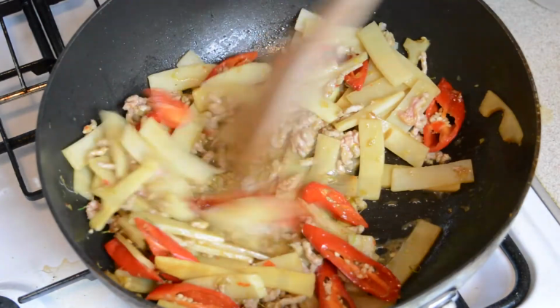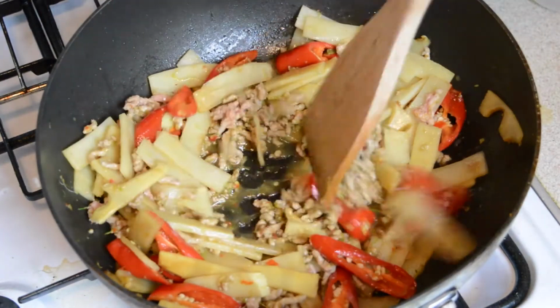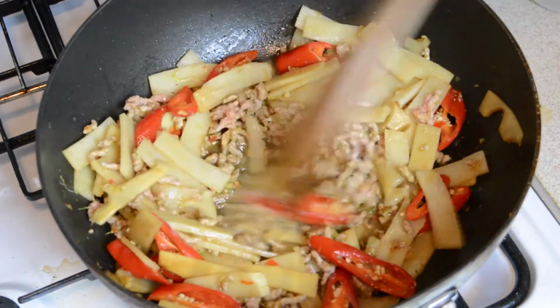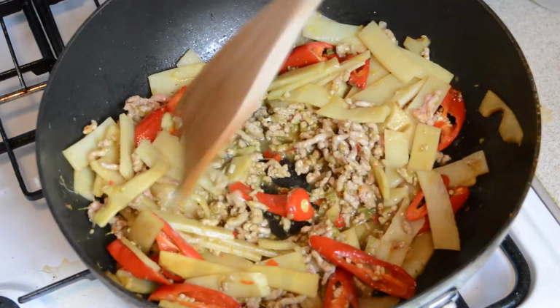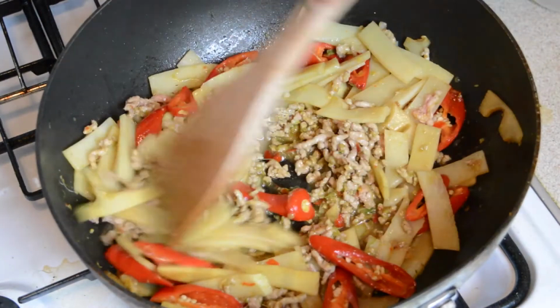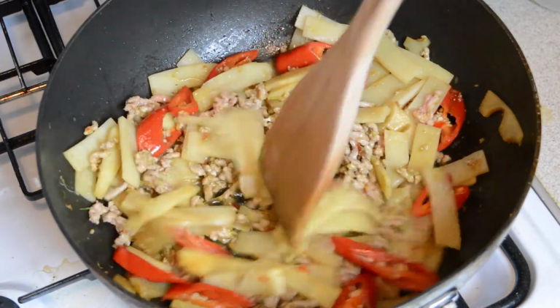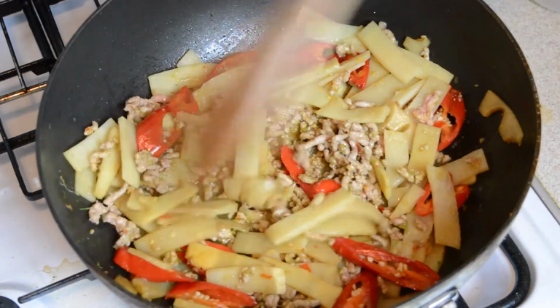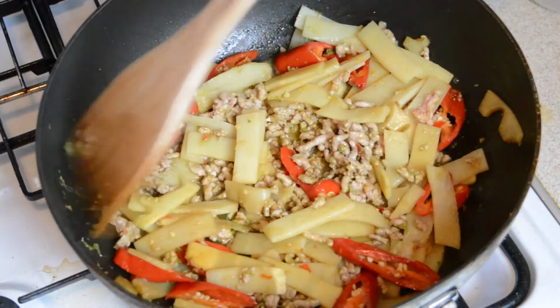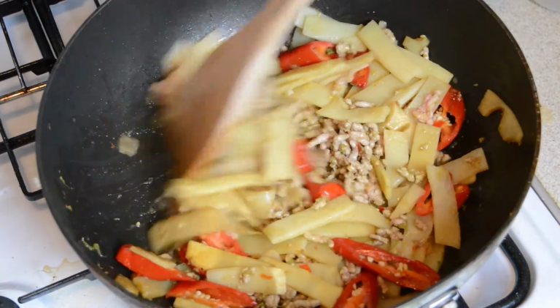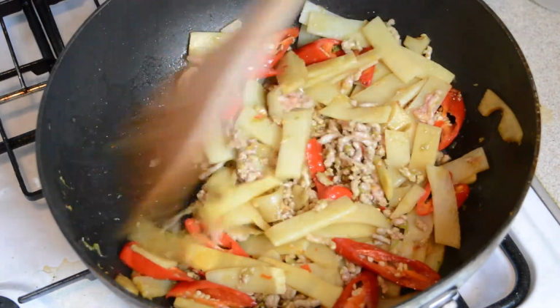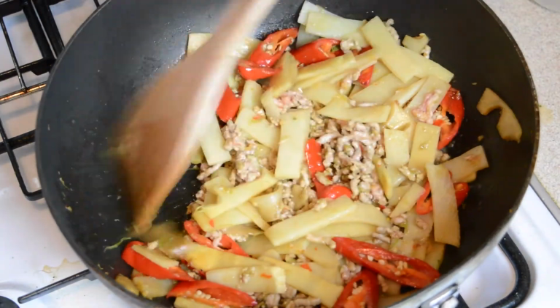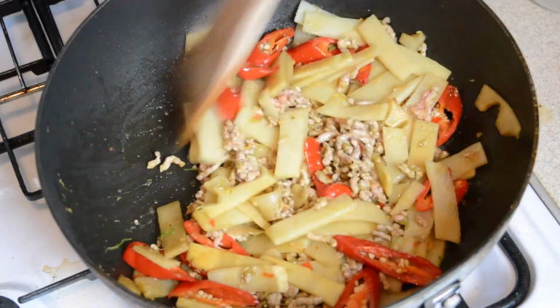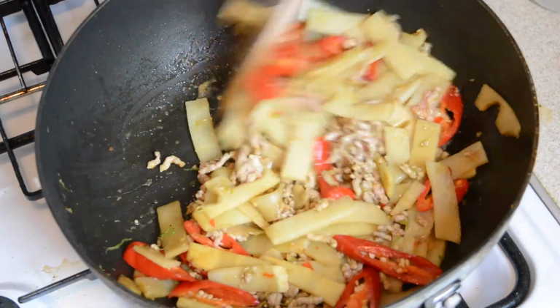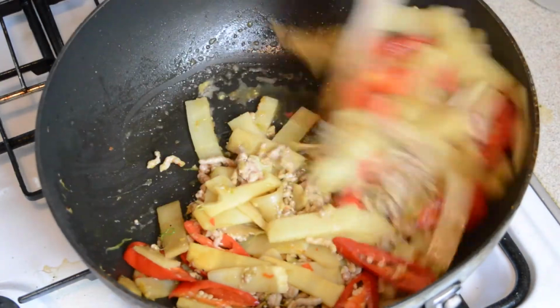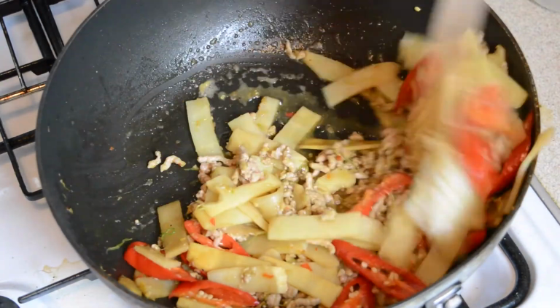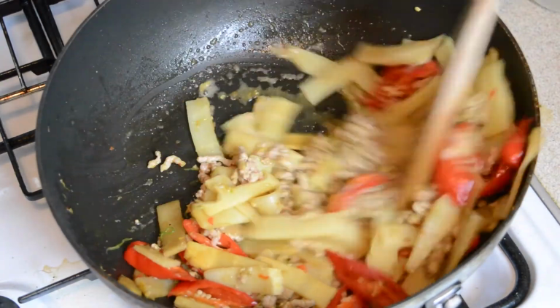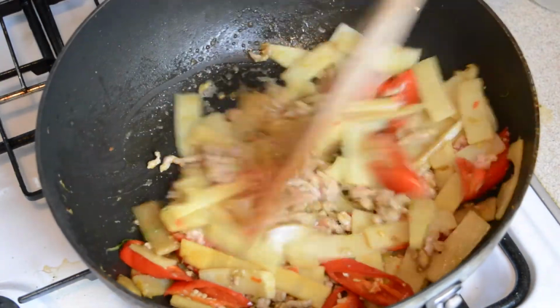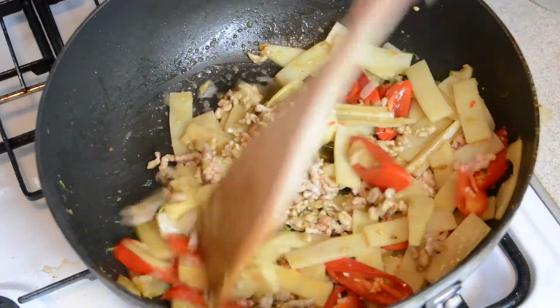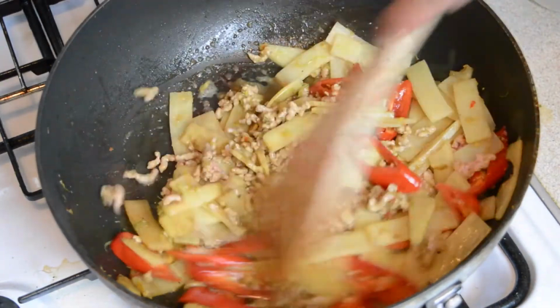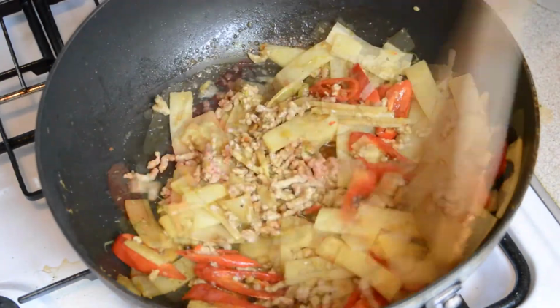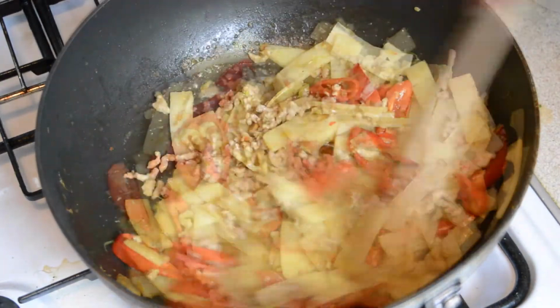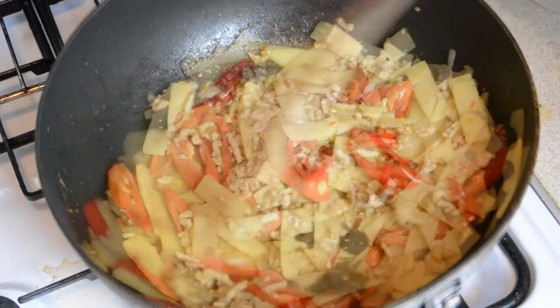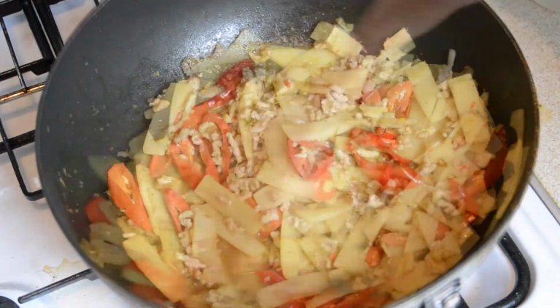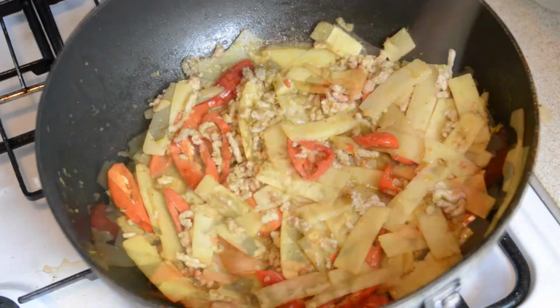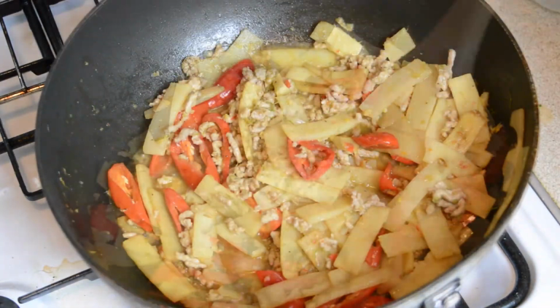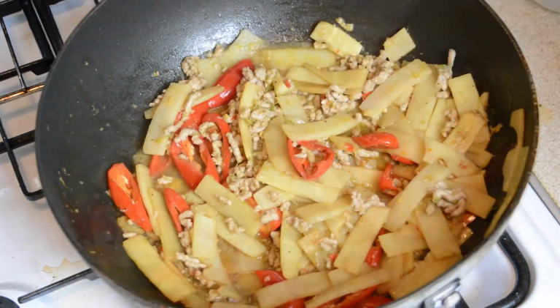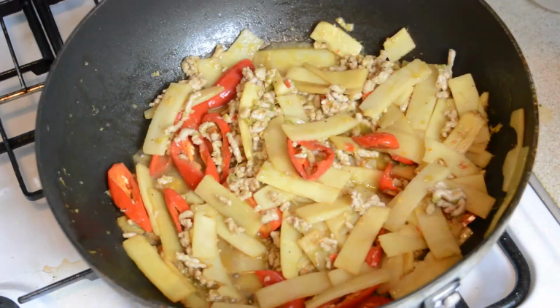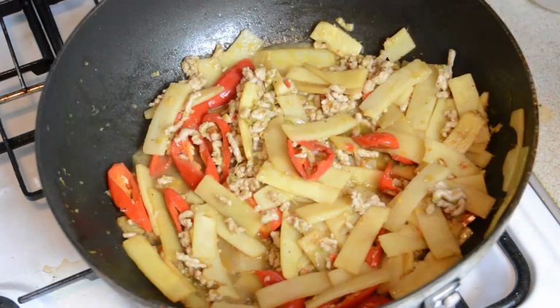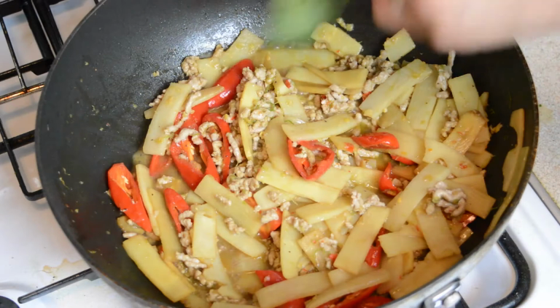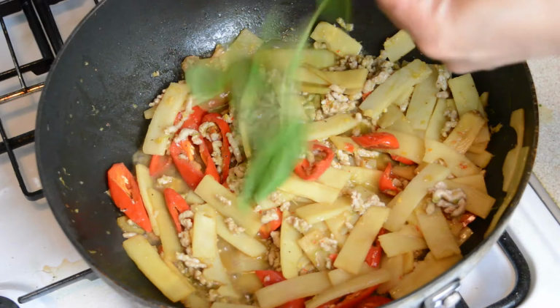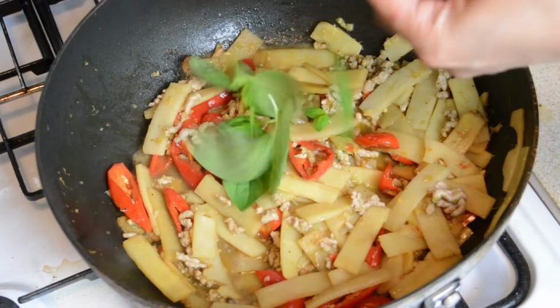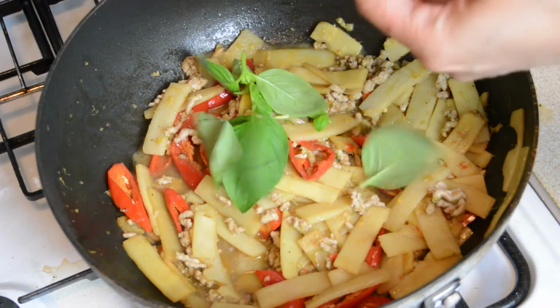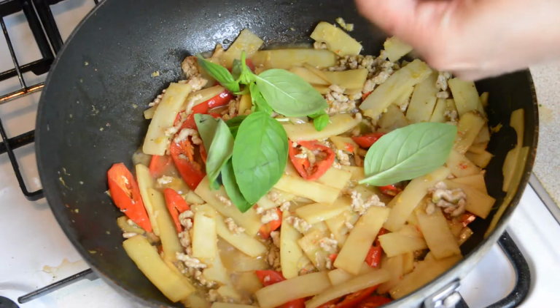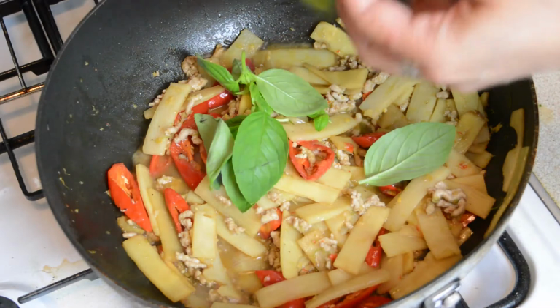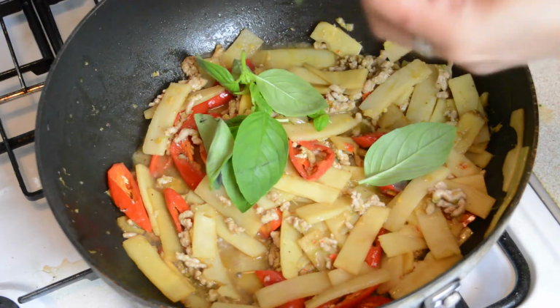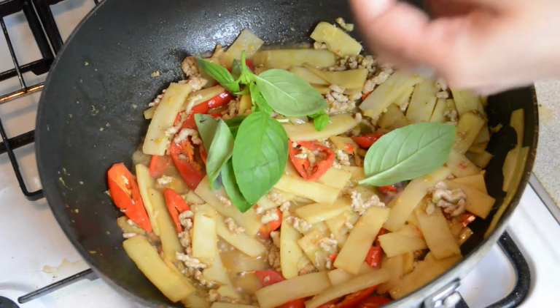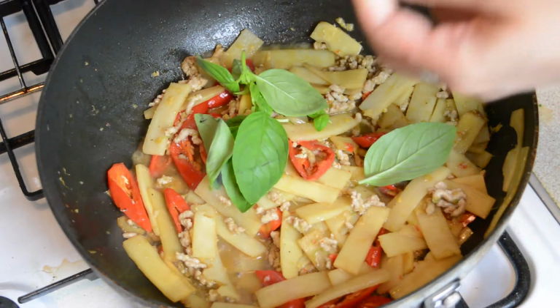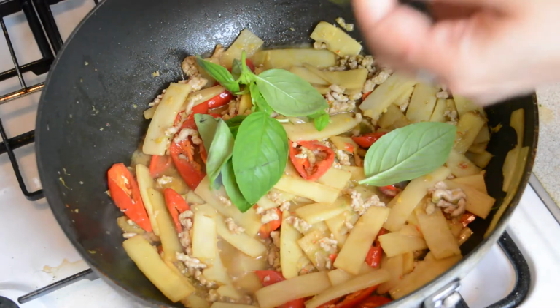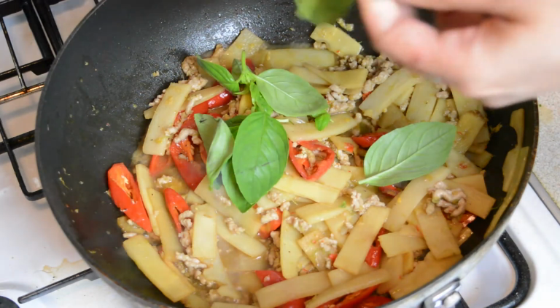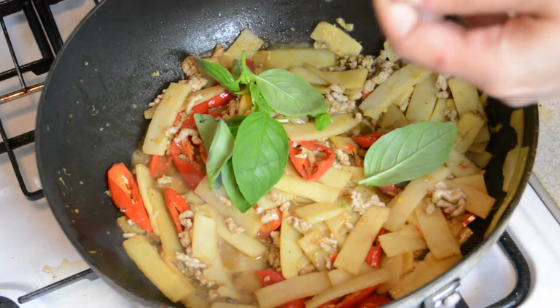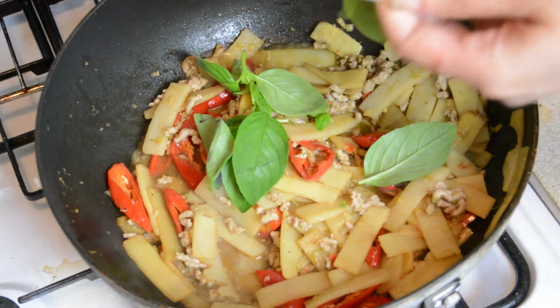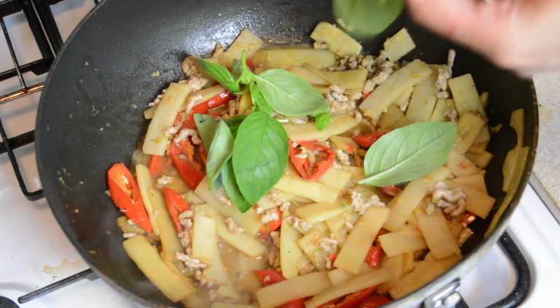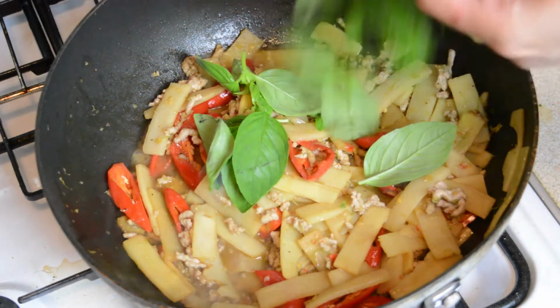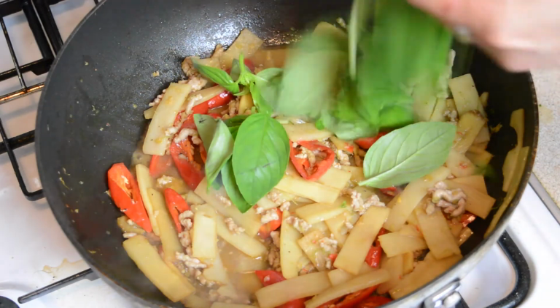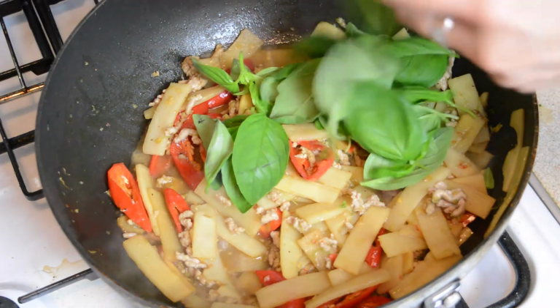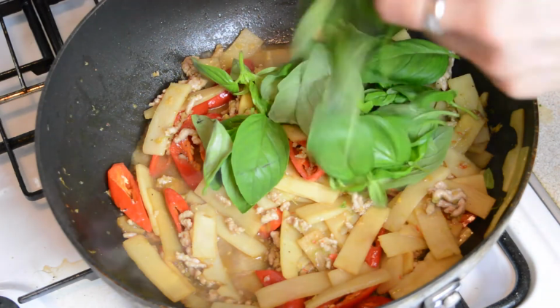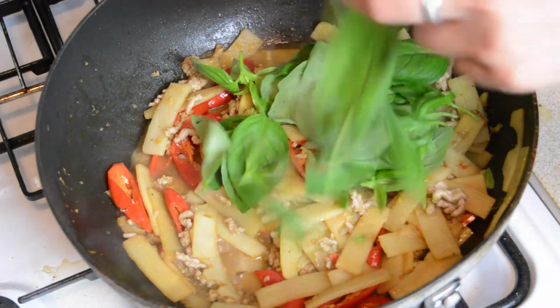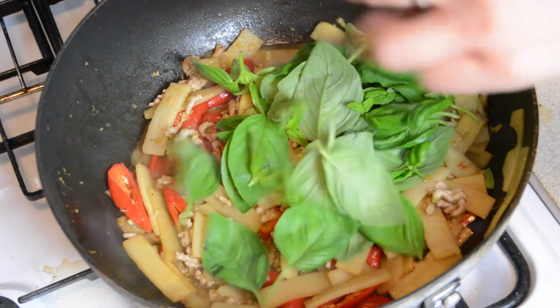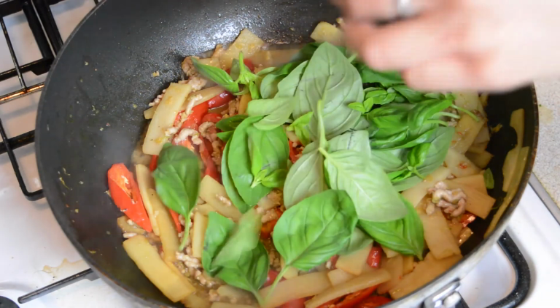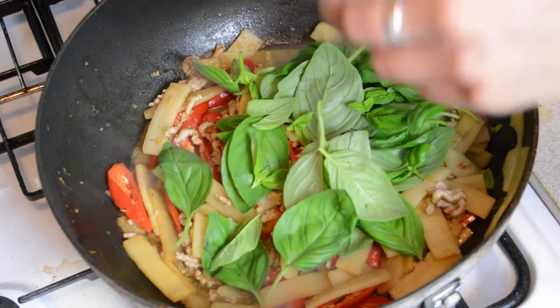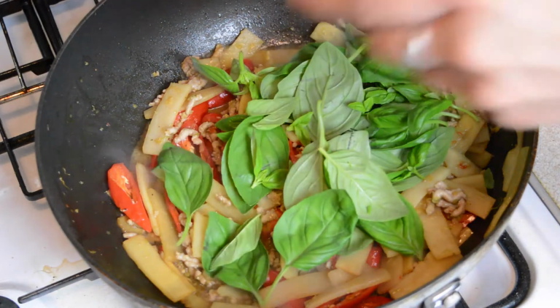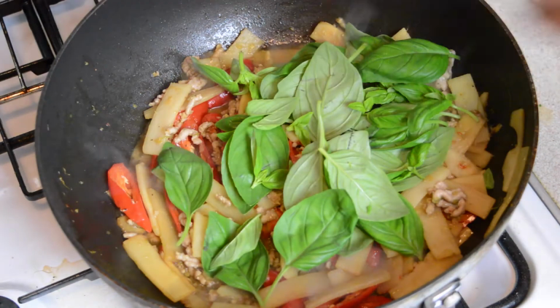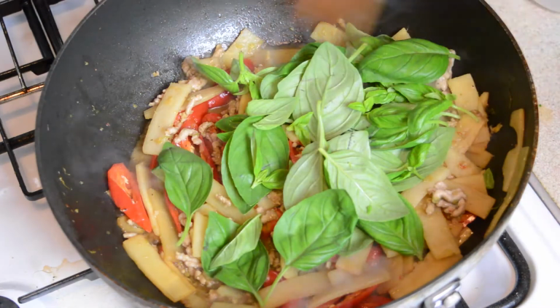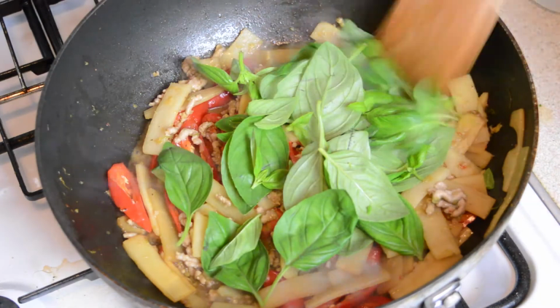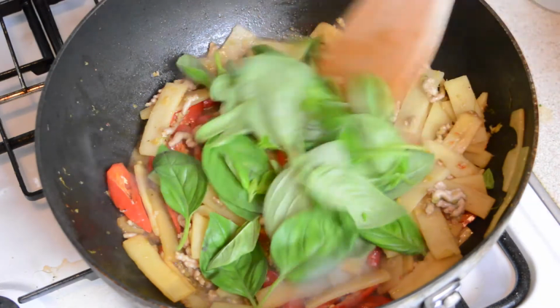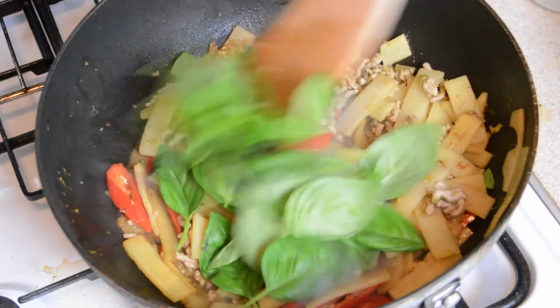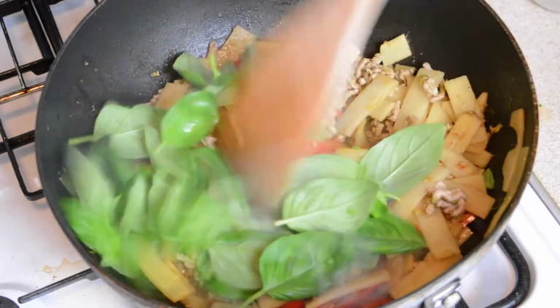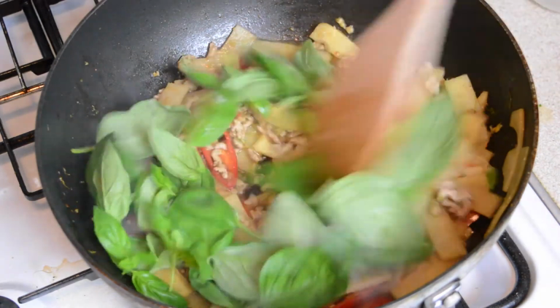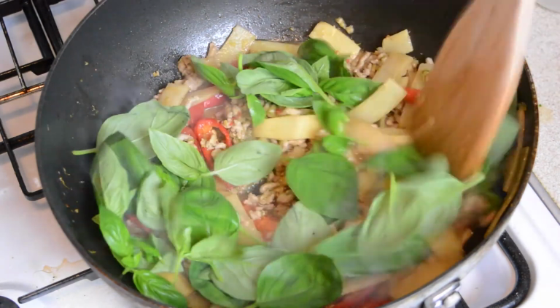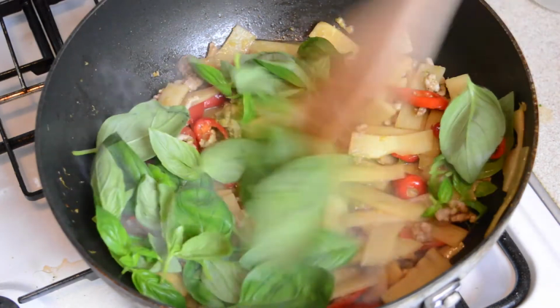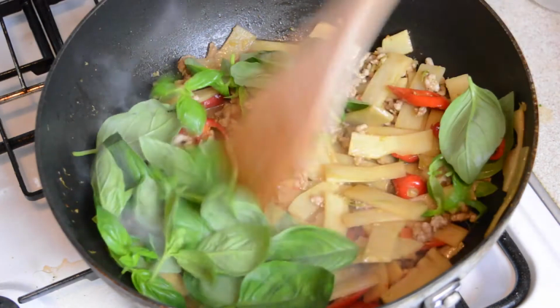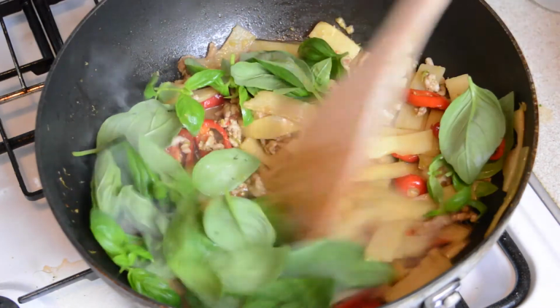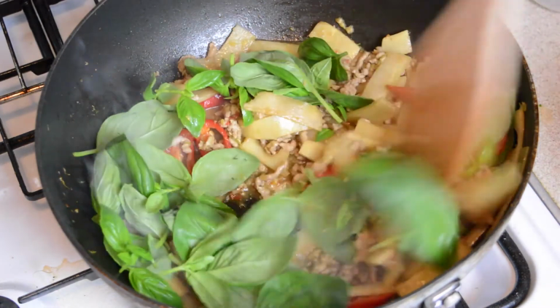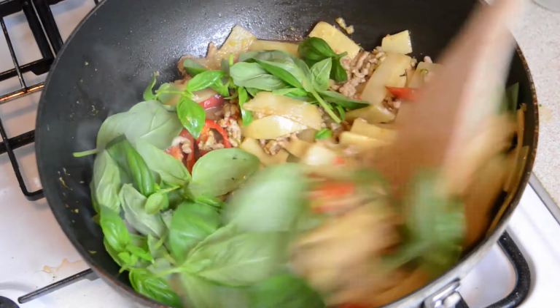Then turn off the heat and add 1 cup of basil leaves to the wok. Stir everything together one last time and then serve and enjoy with some steamed jasmine rice.